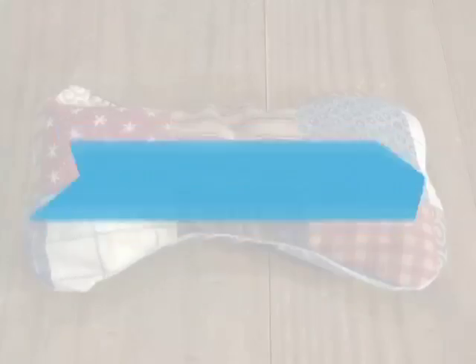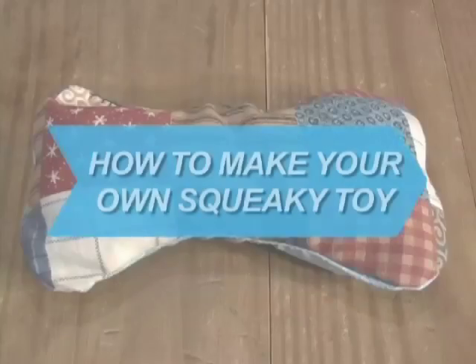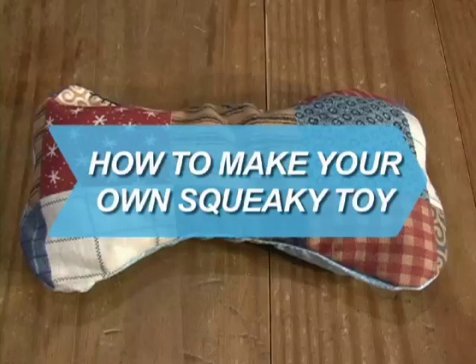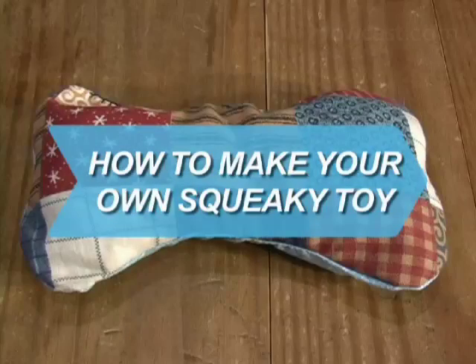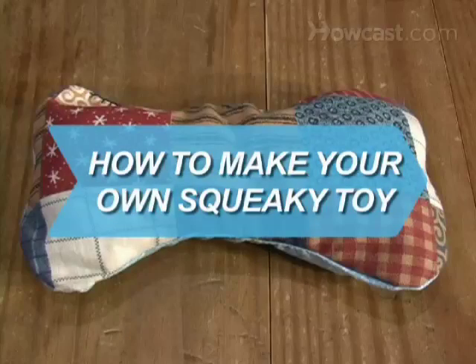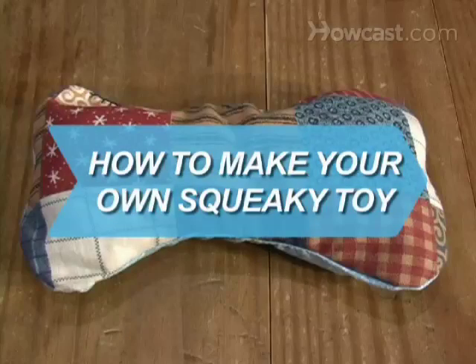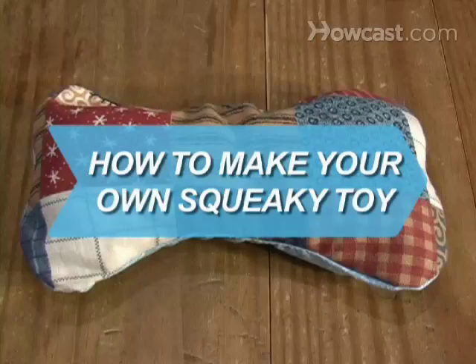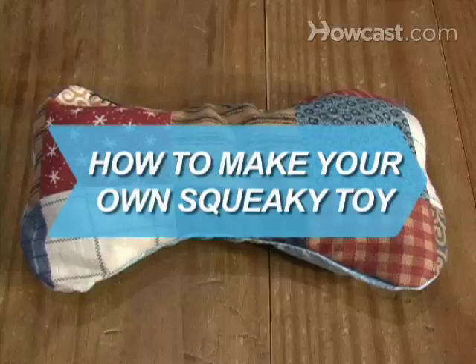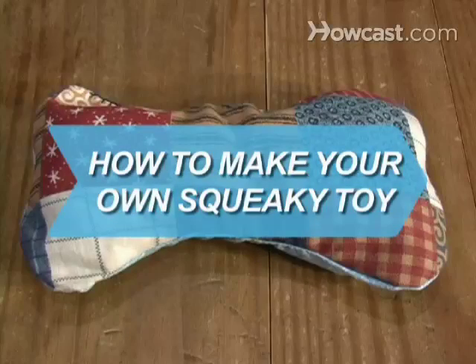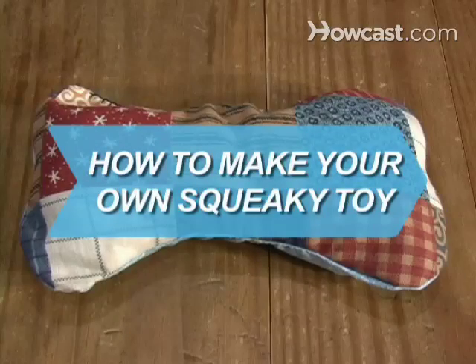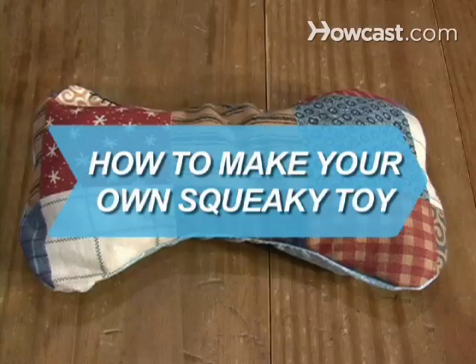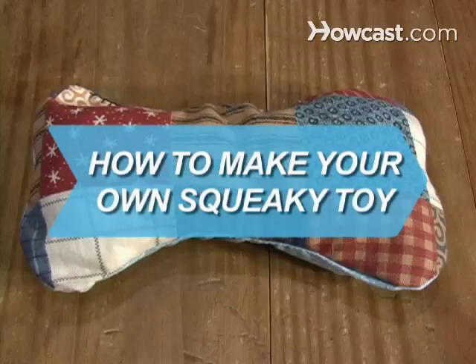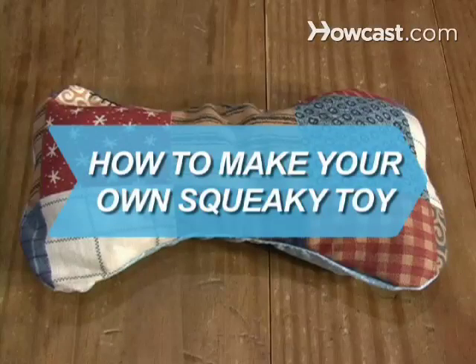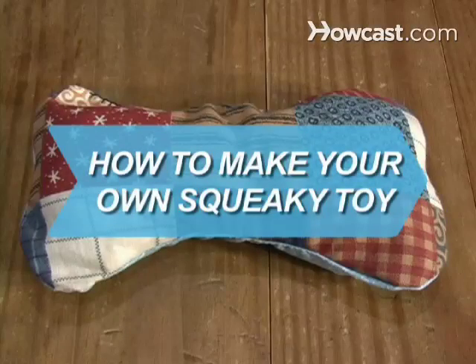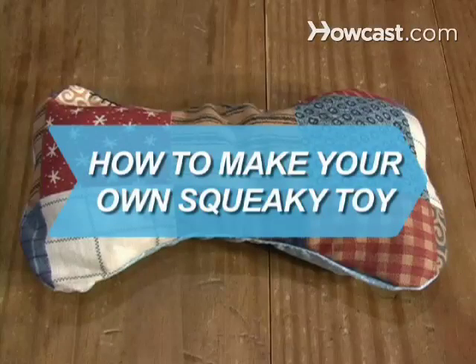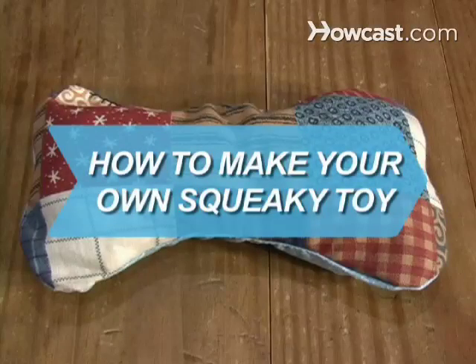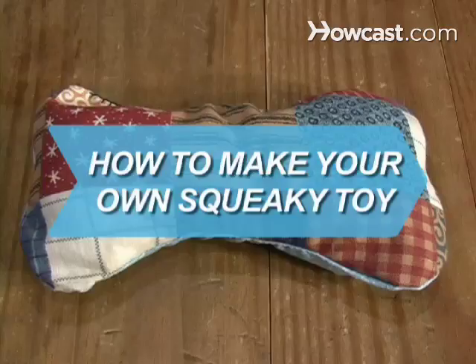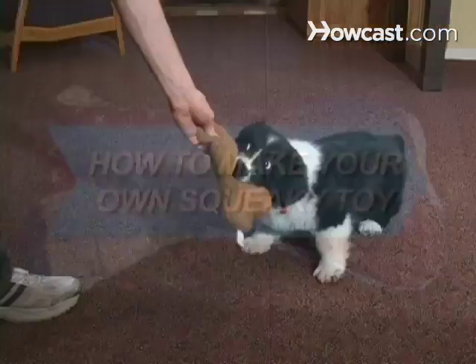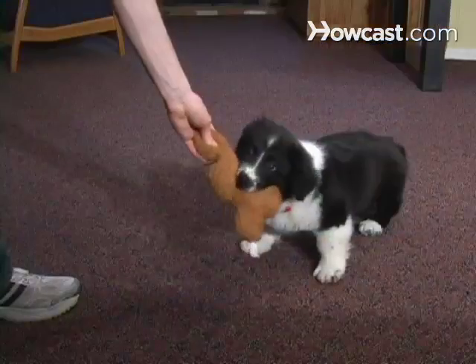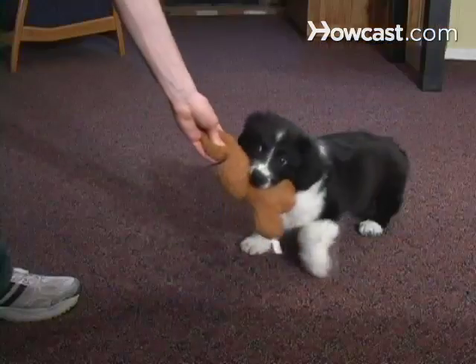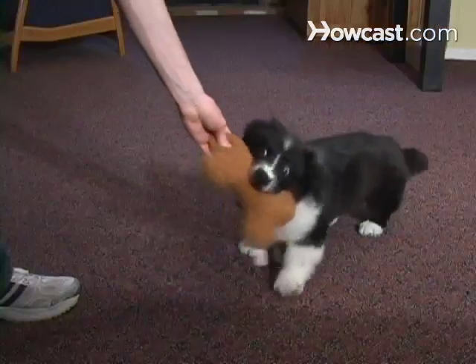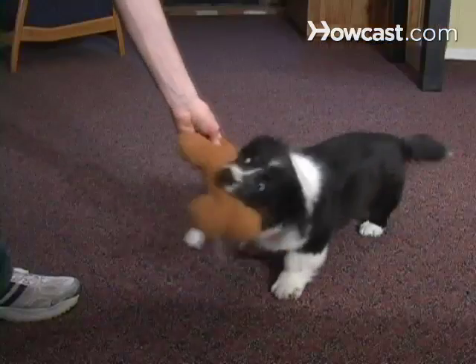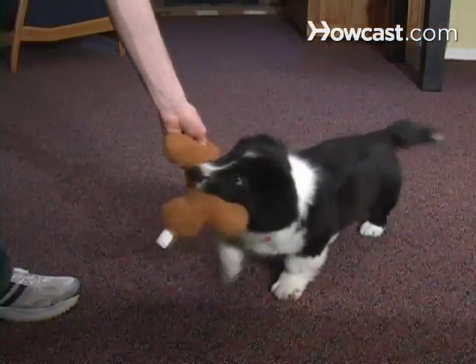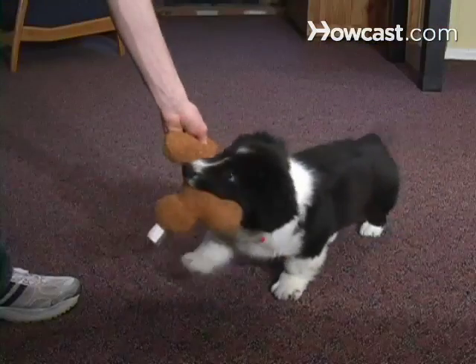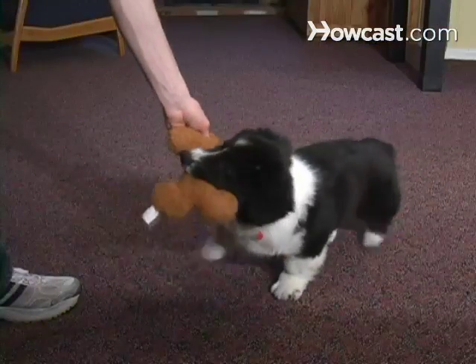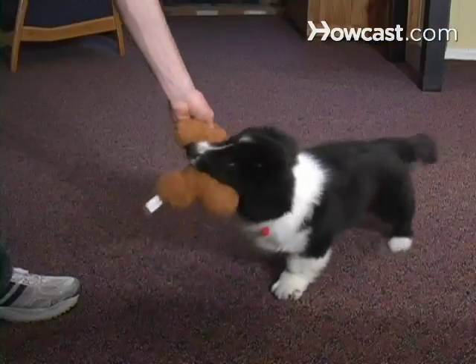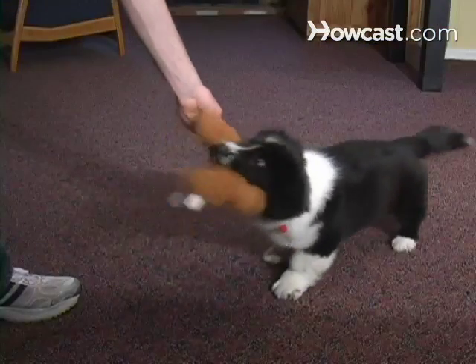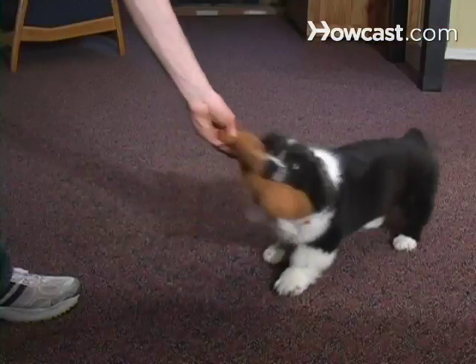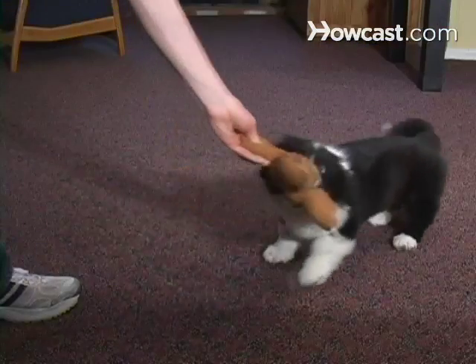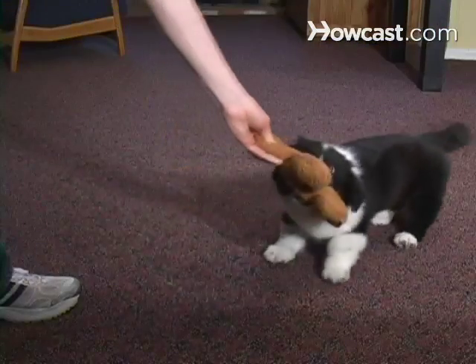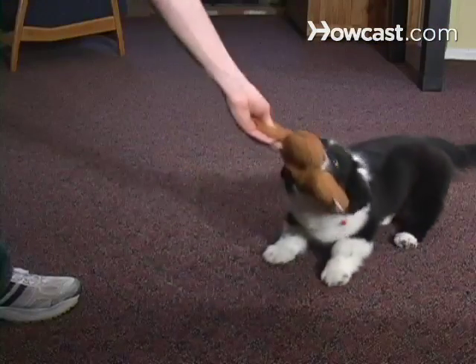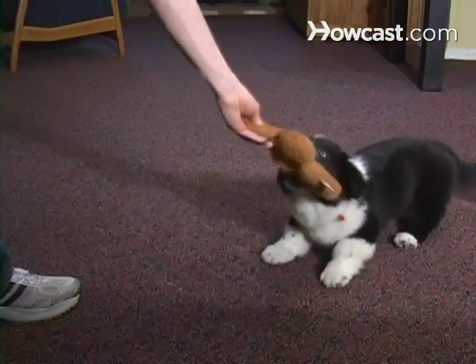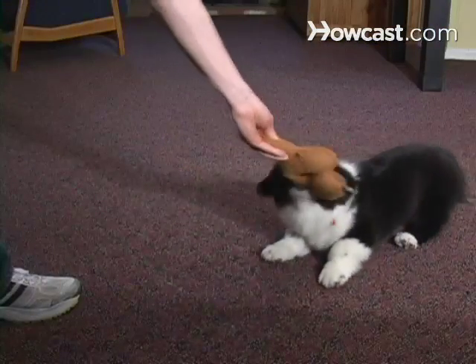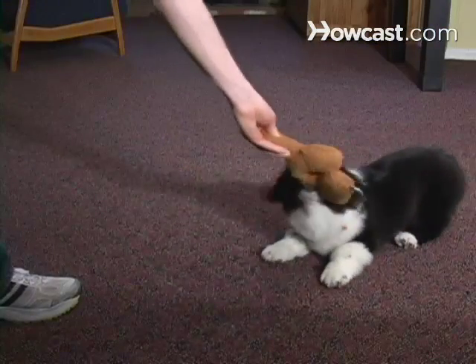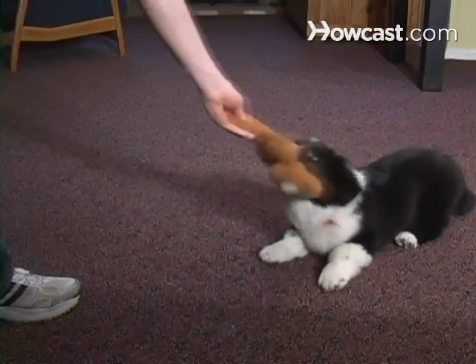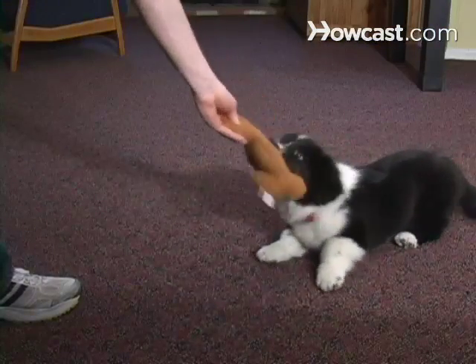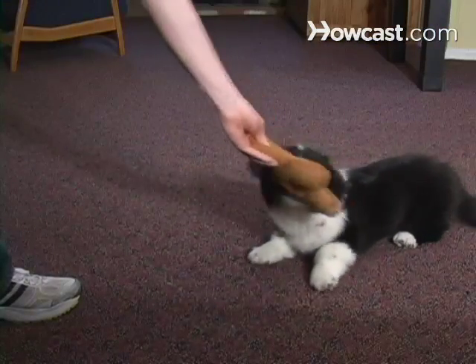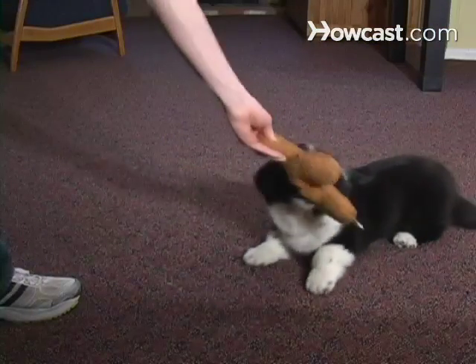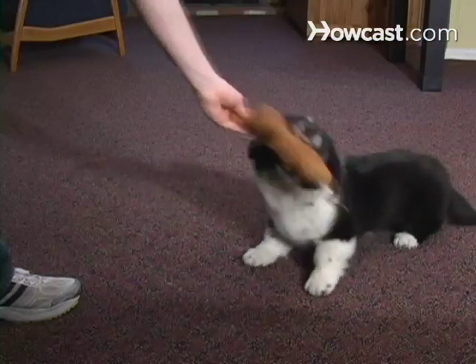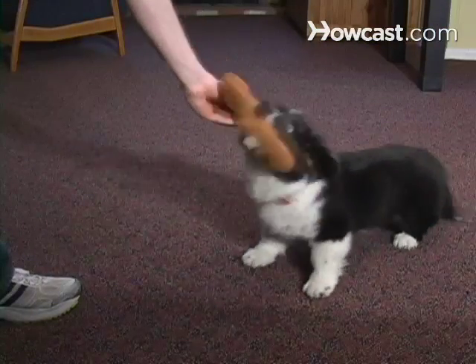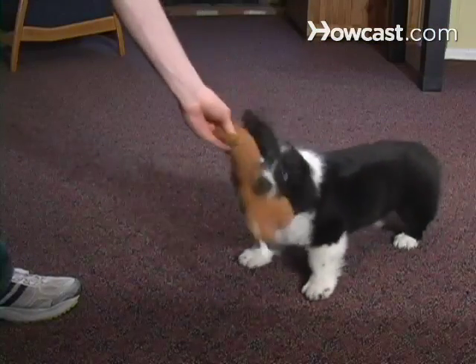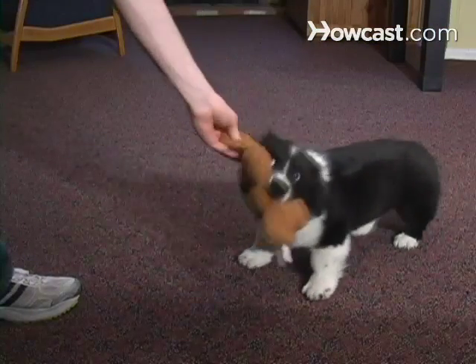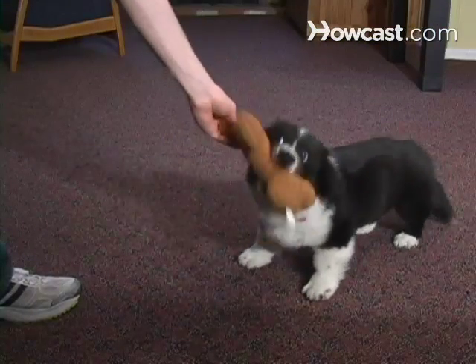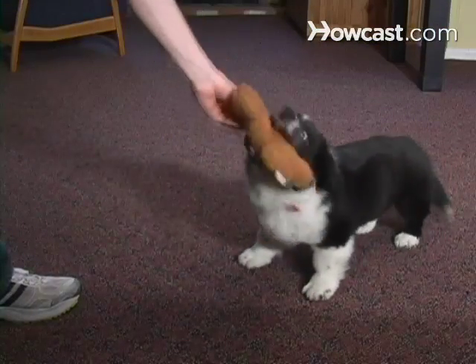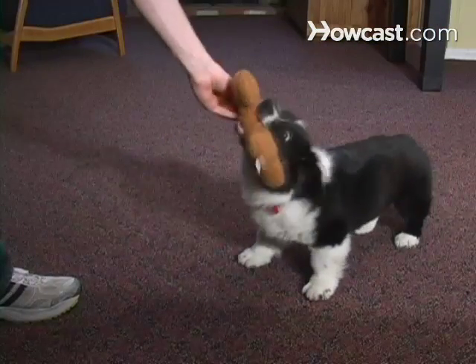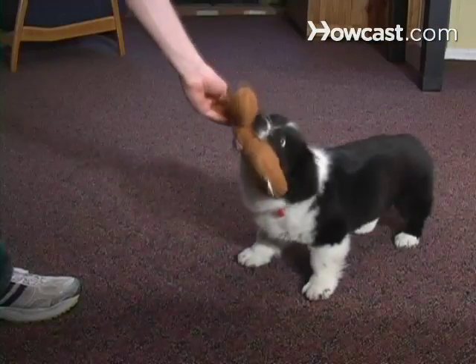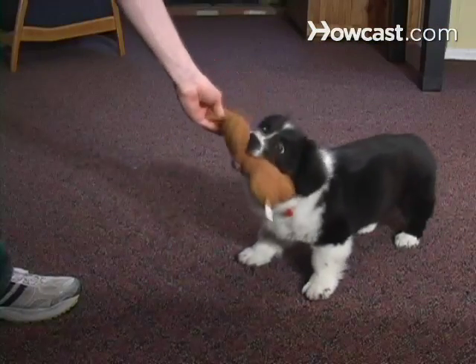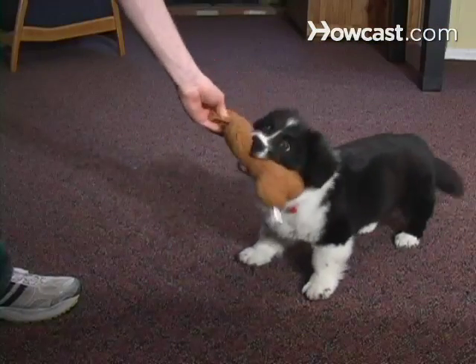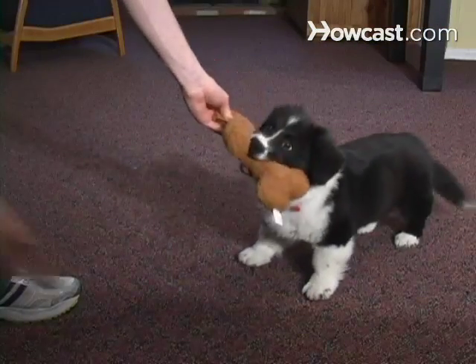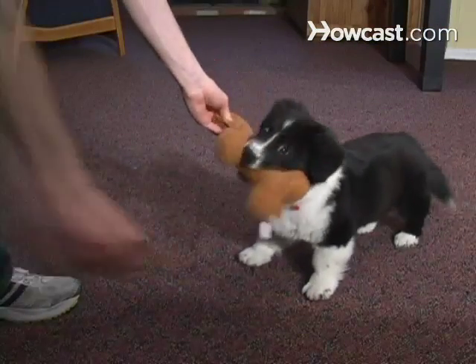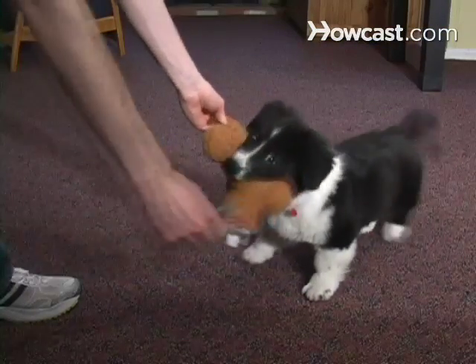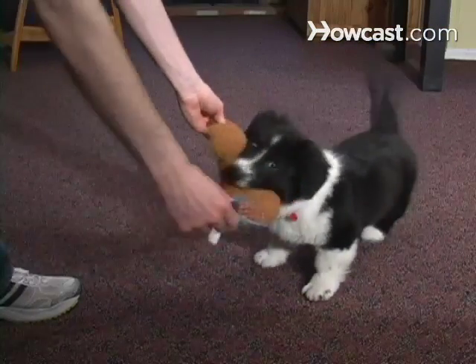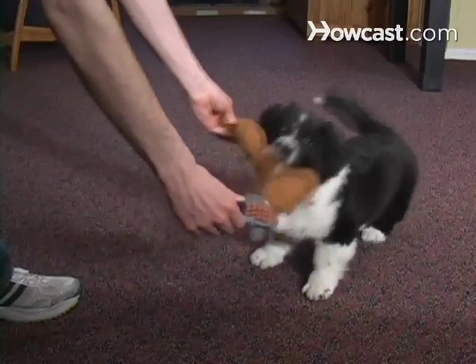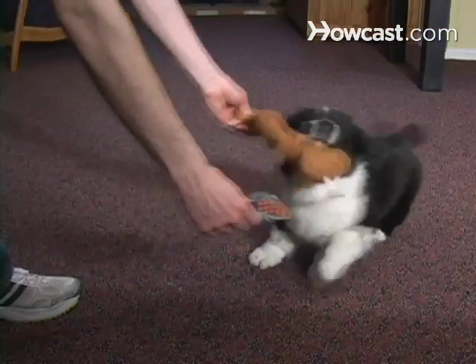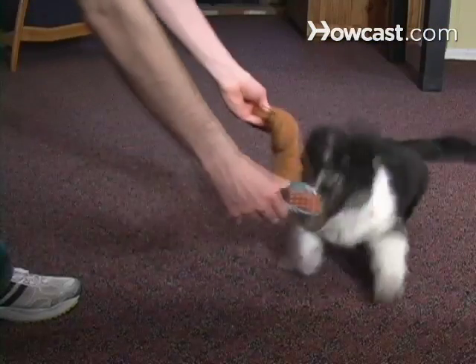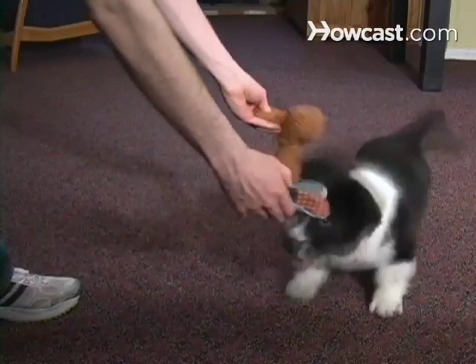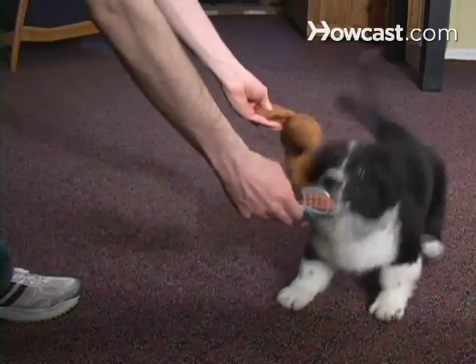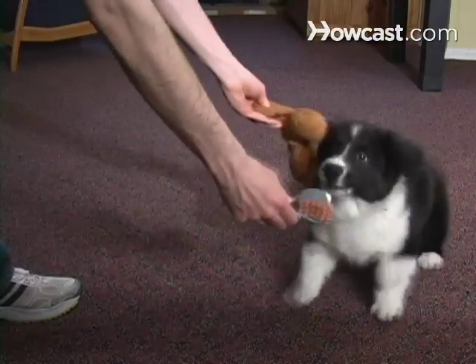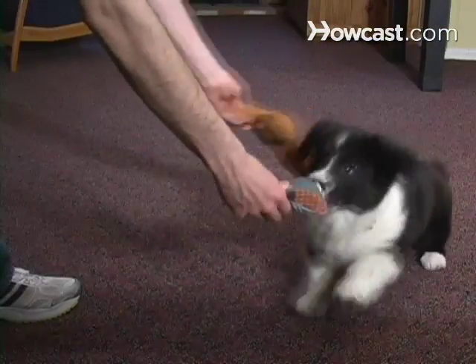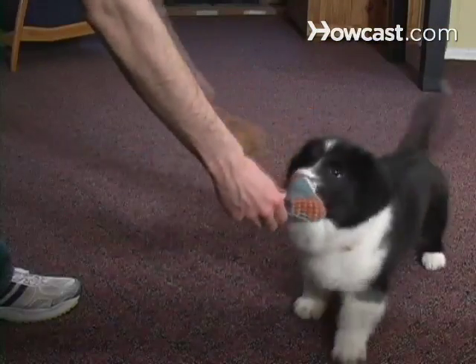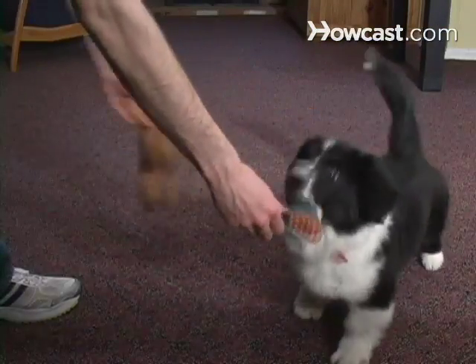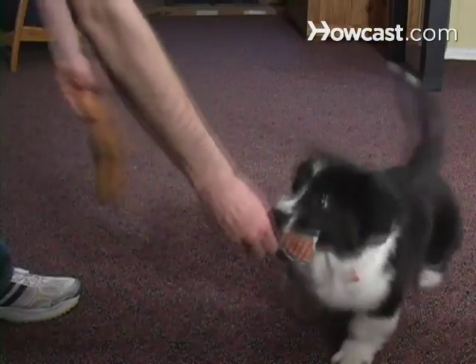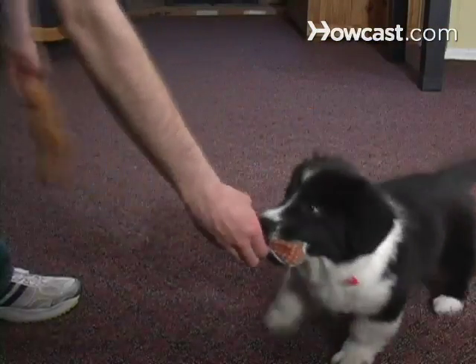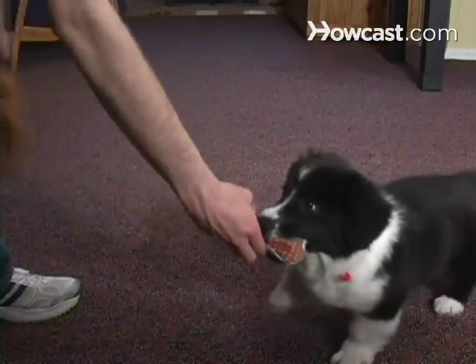How to make your own squeaky toy. Stop paying for overpriced dog toys at the pet store. Follow these steps to make your own squeaky toy.